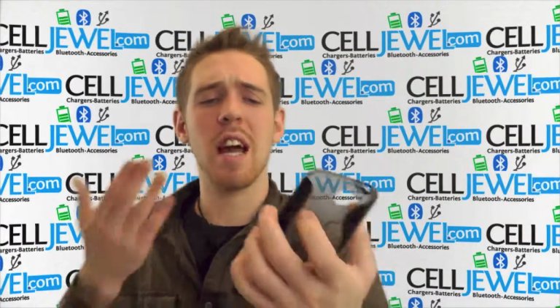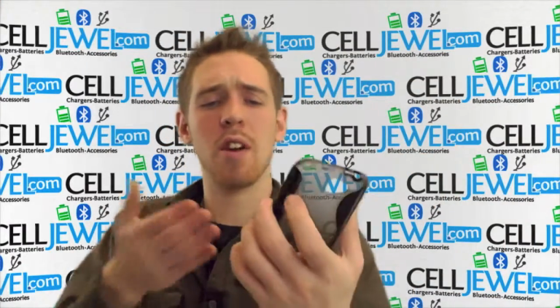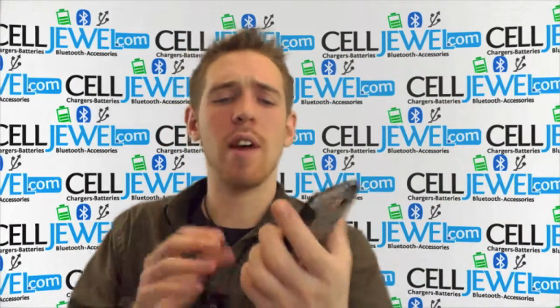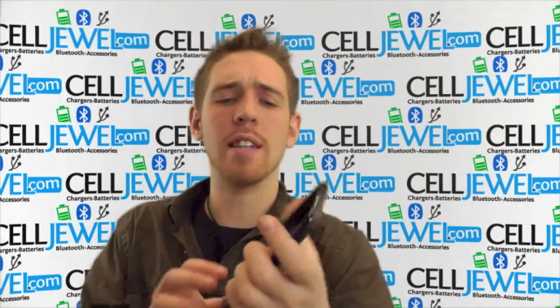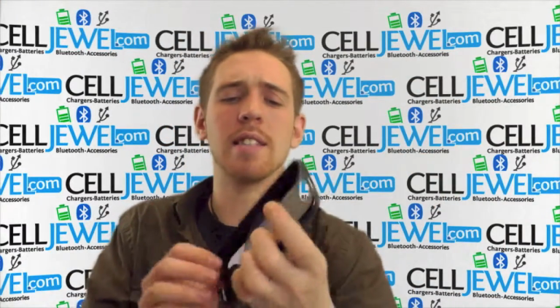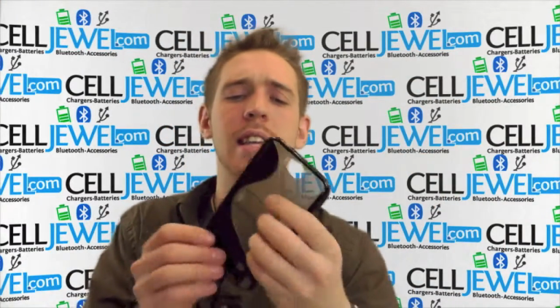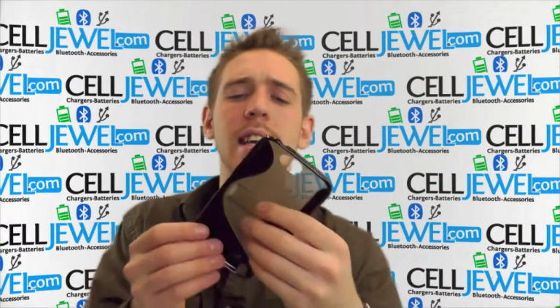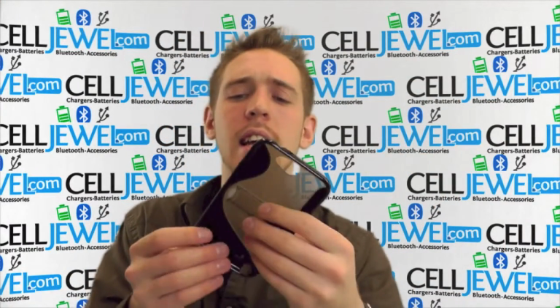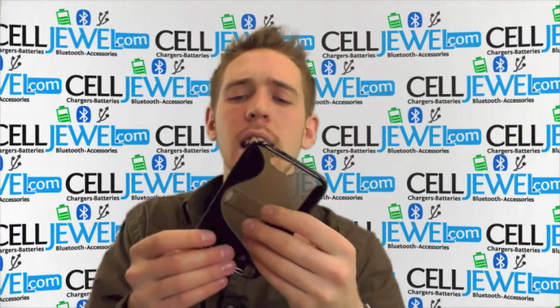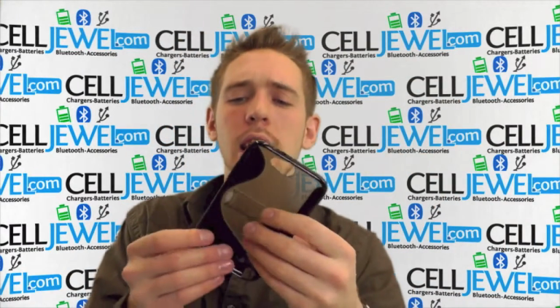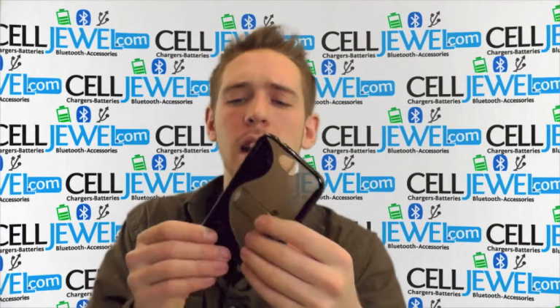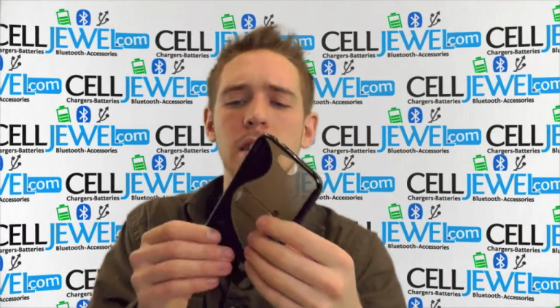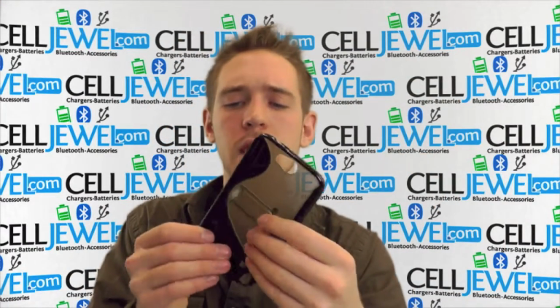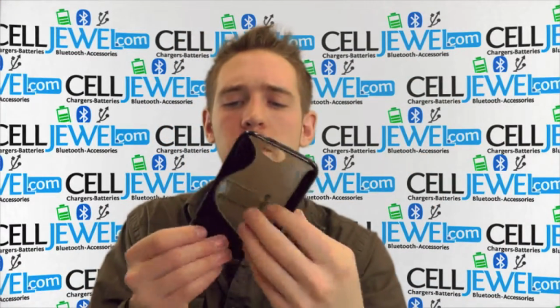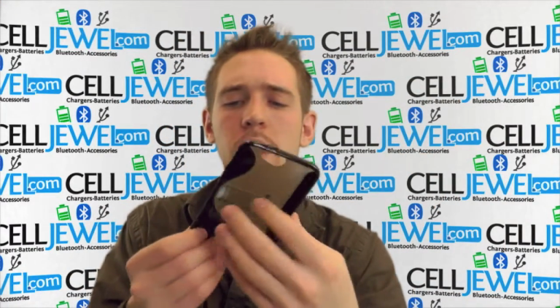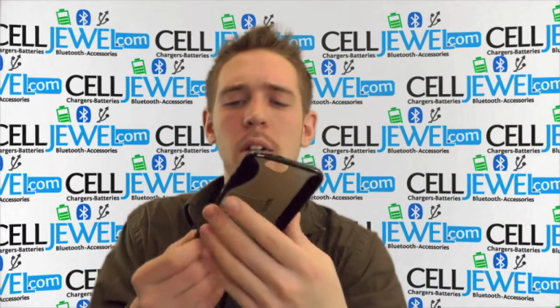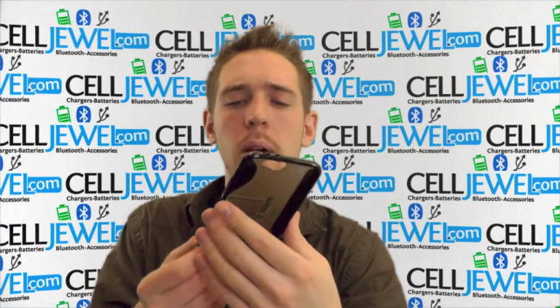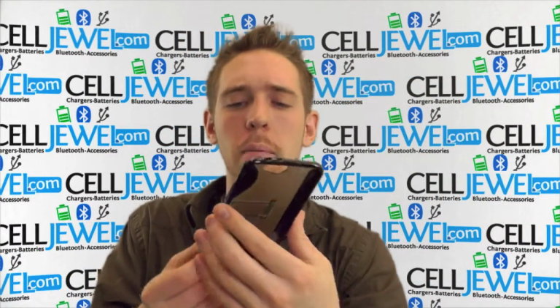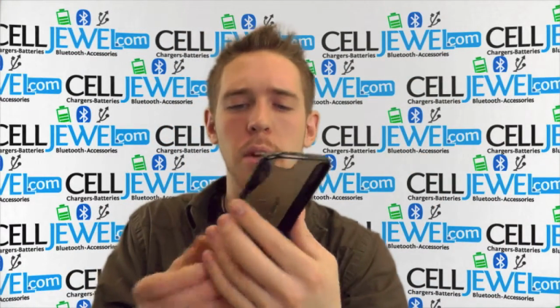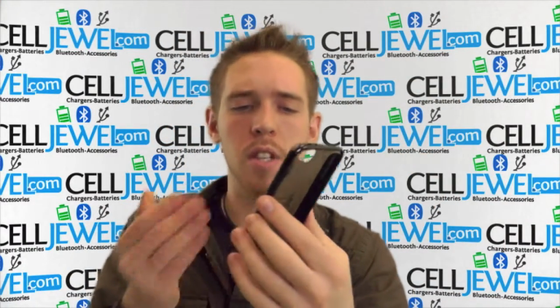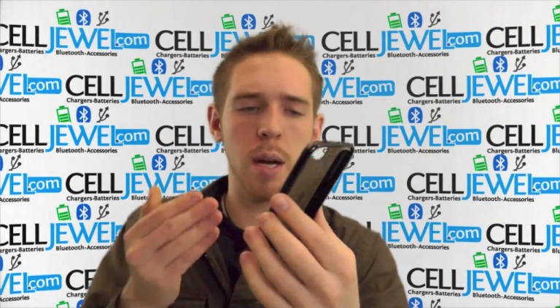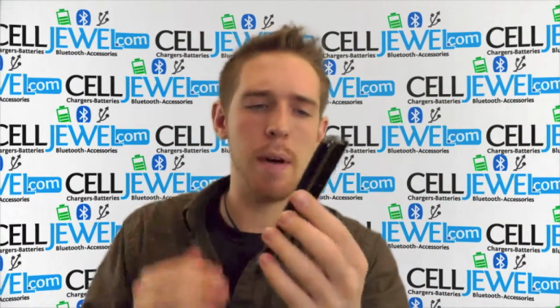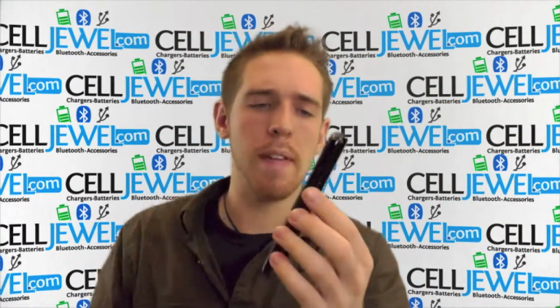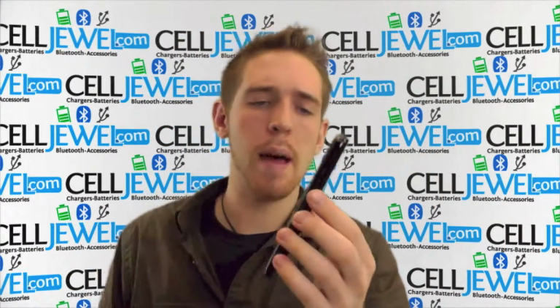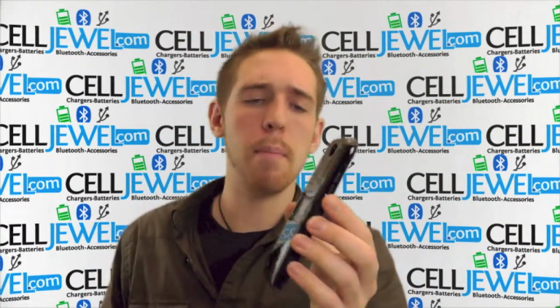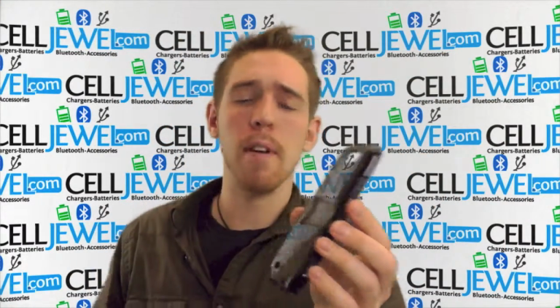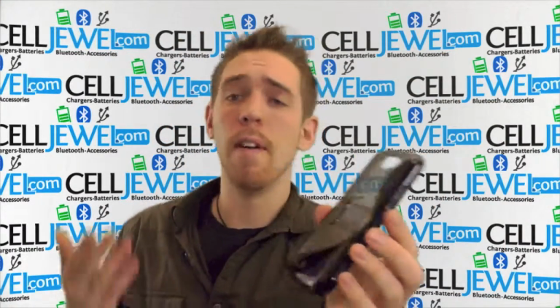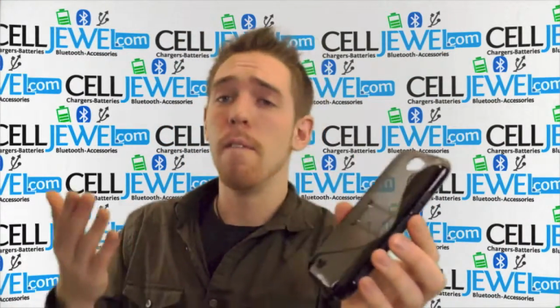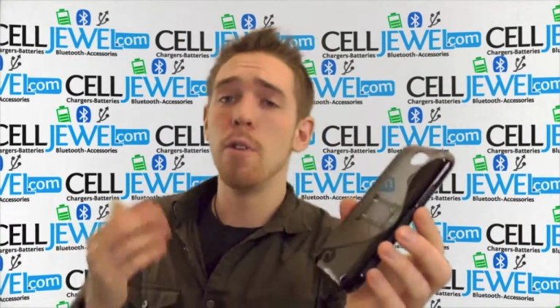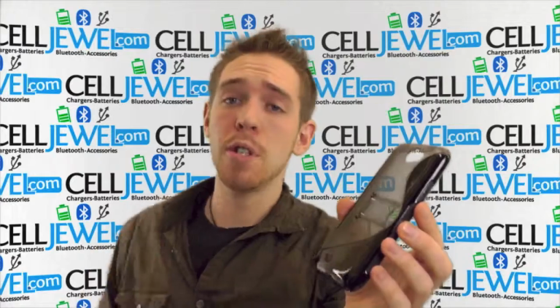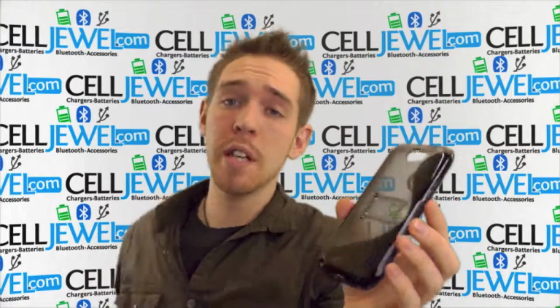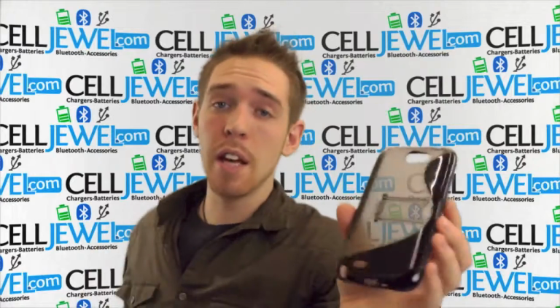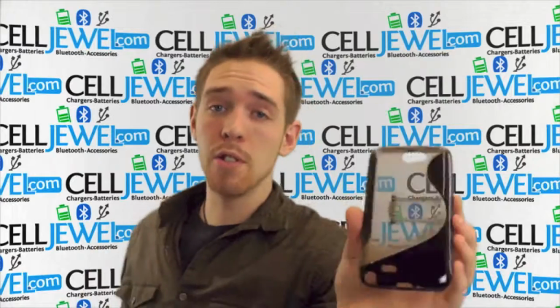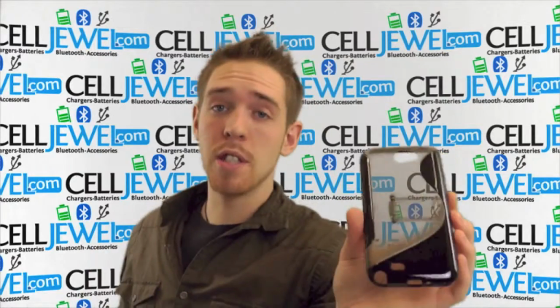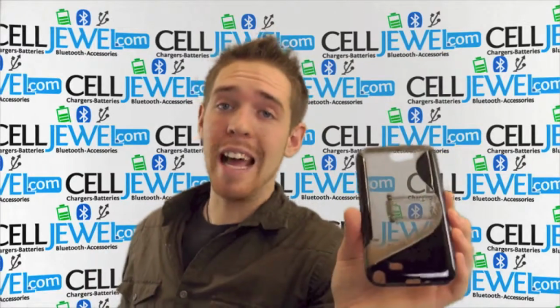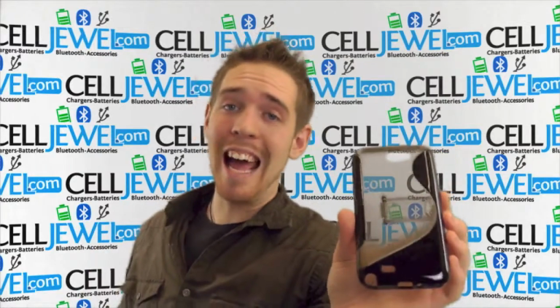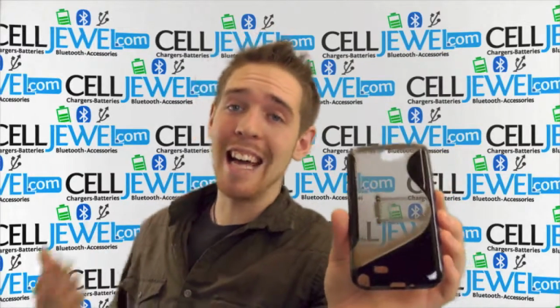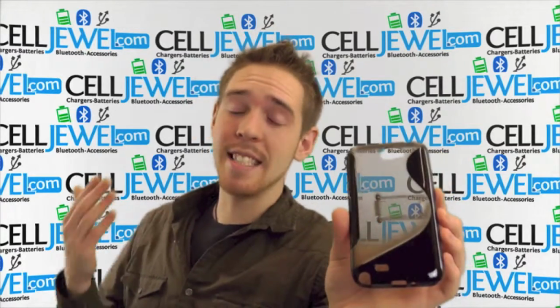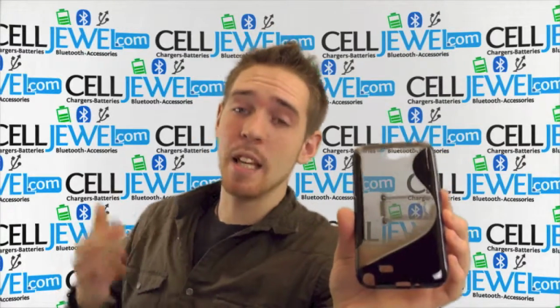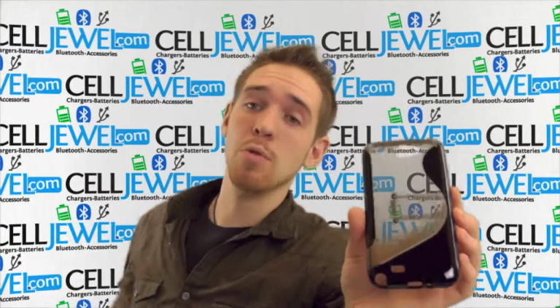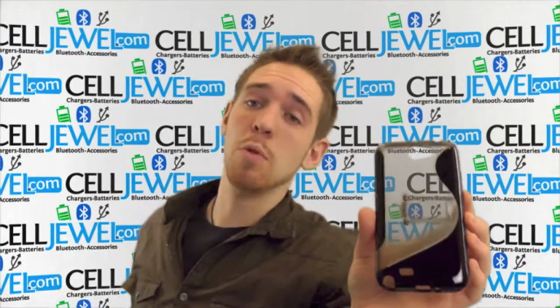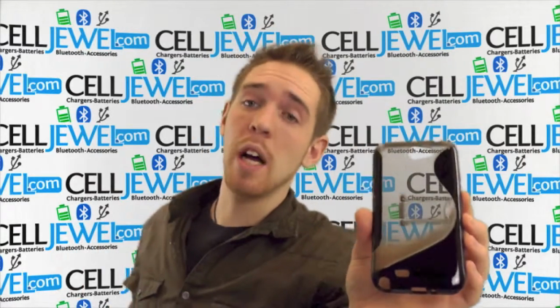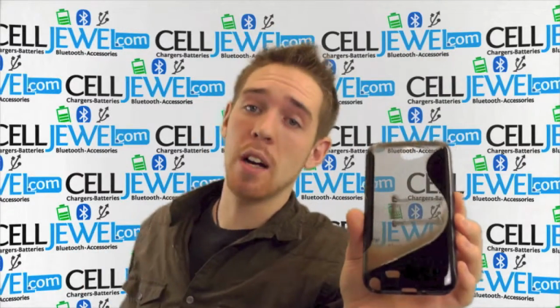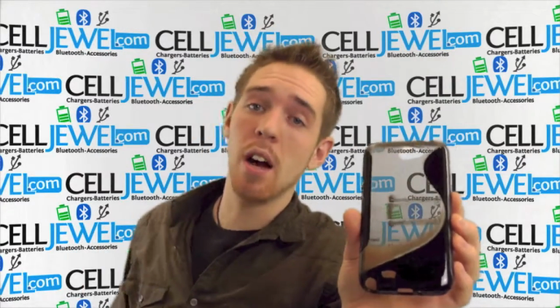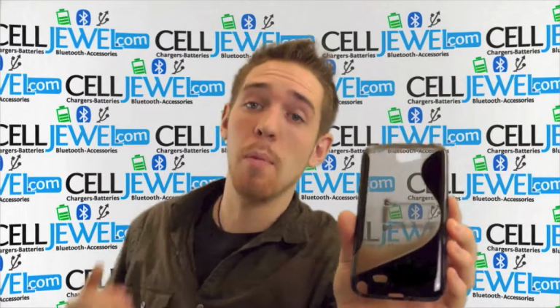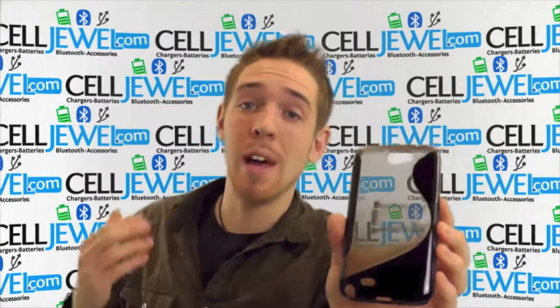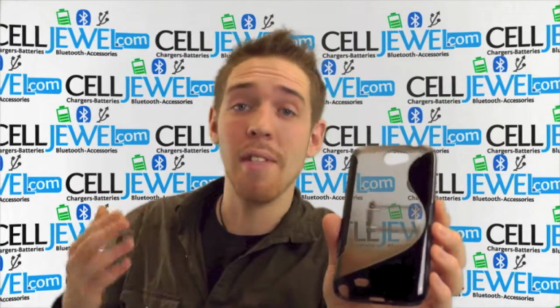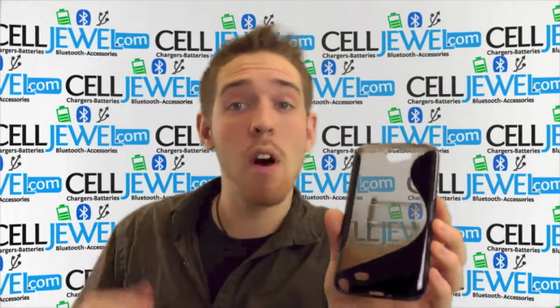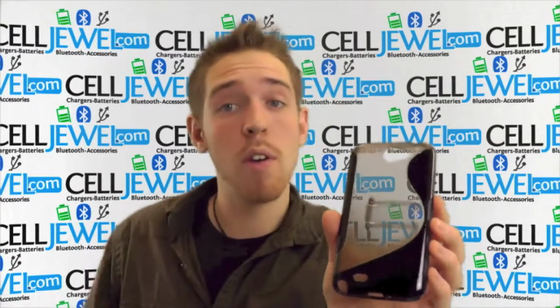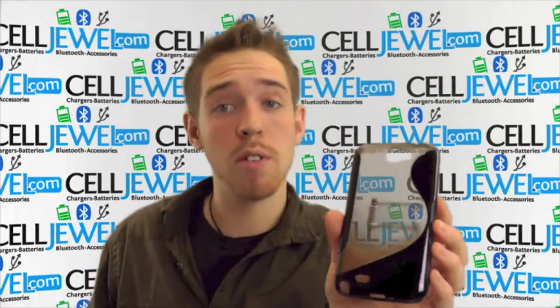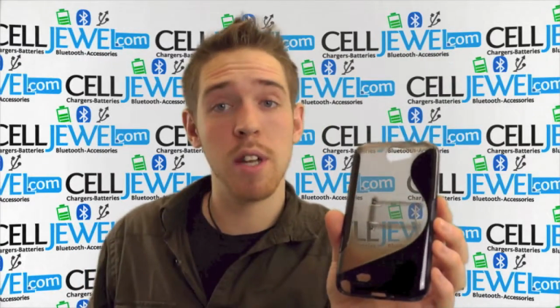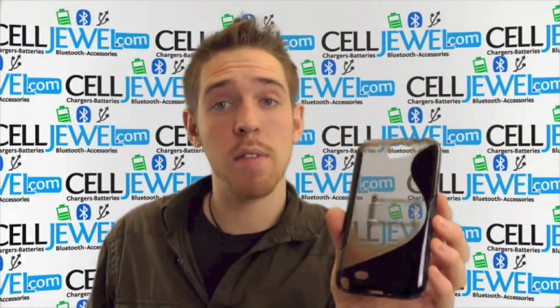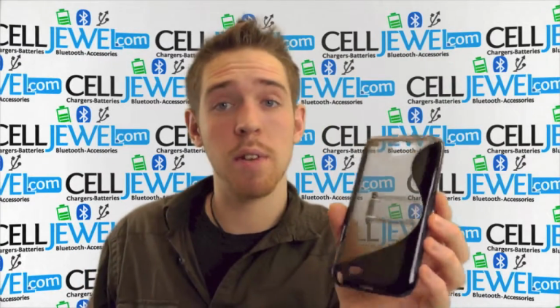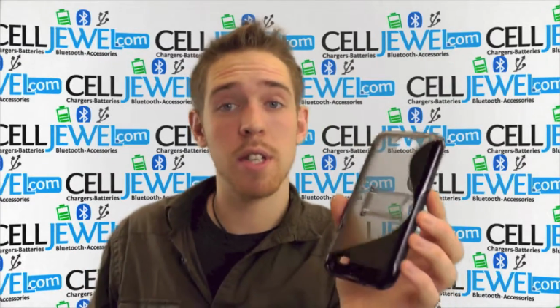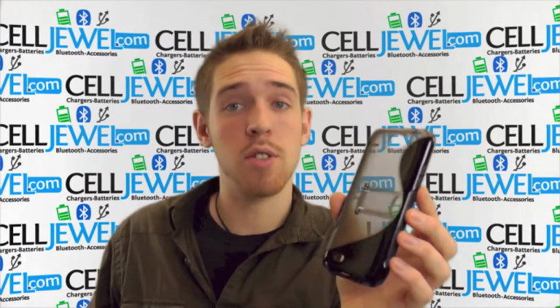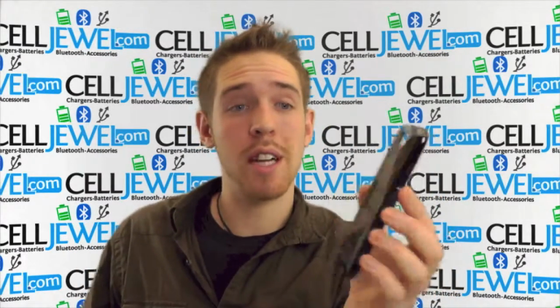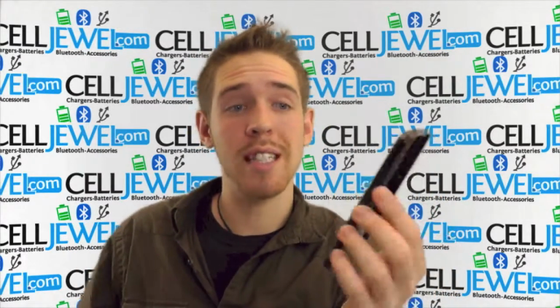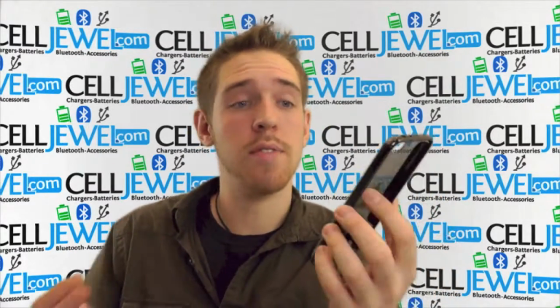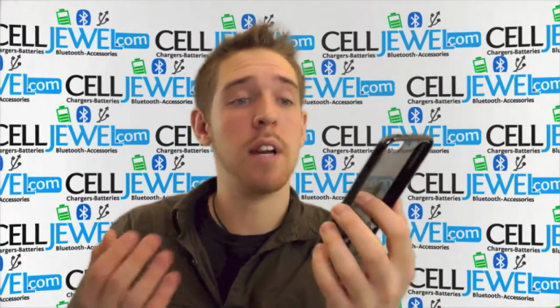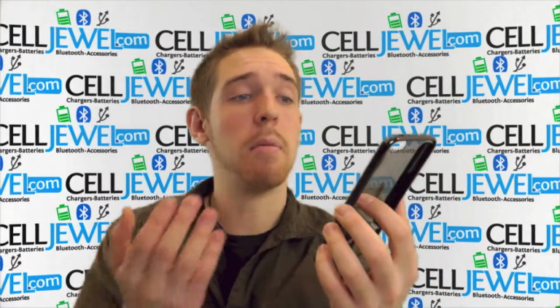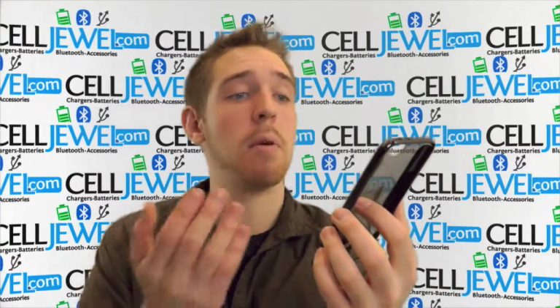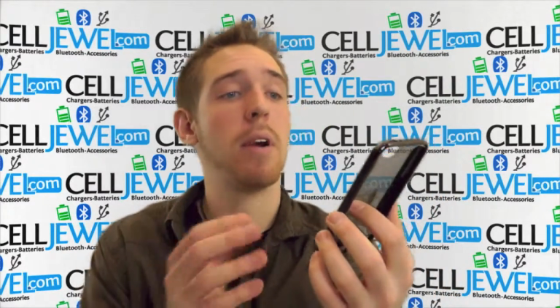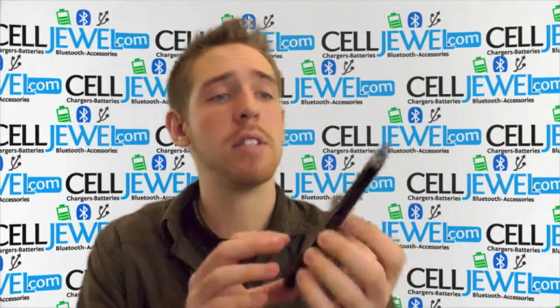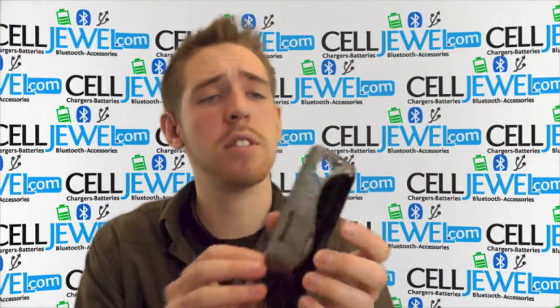It's got a great sleek design right here. I'm going to talk about that, but first you can get yours today at SellJewel.com — we have all your cell phone accessory needs and phenomenal prices.